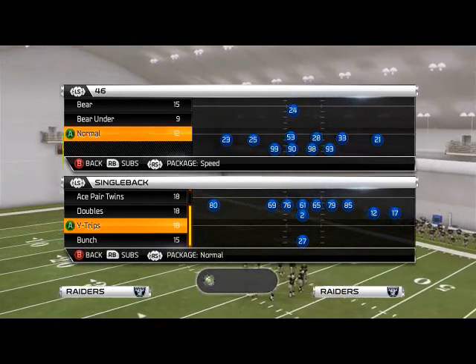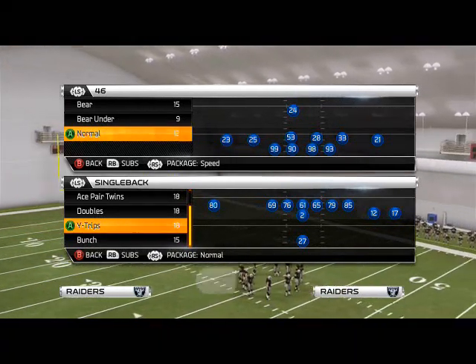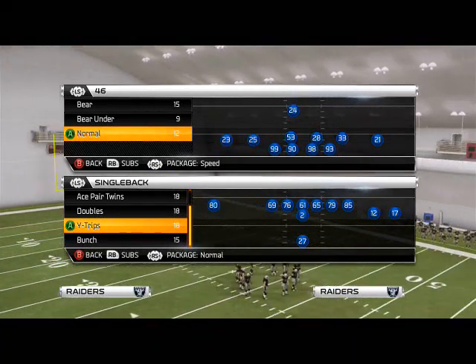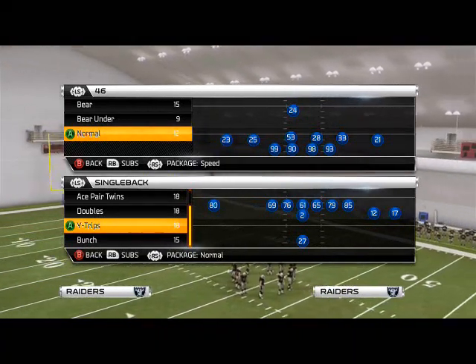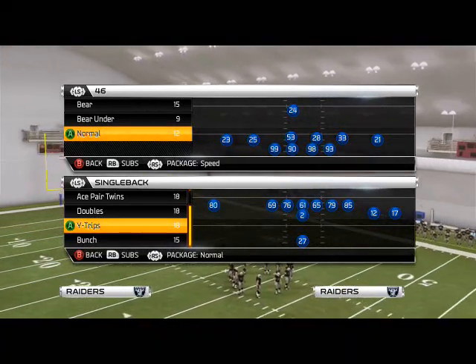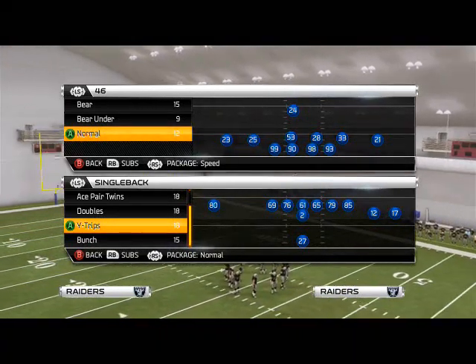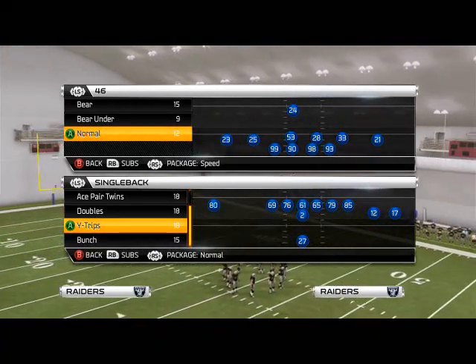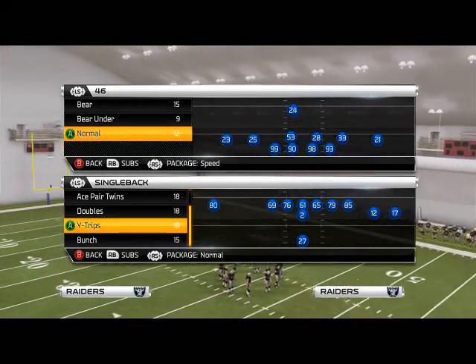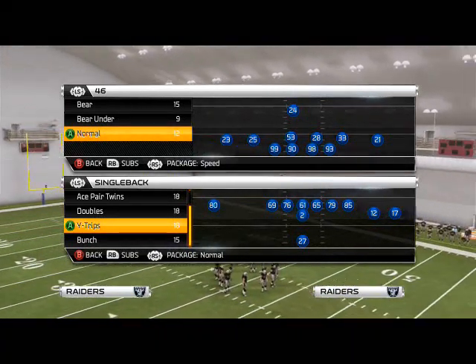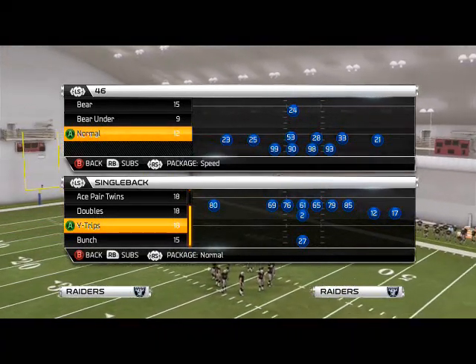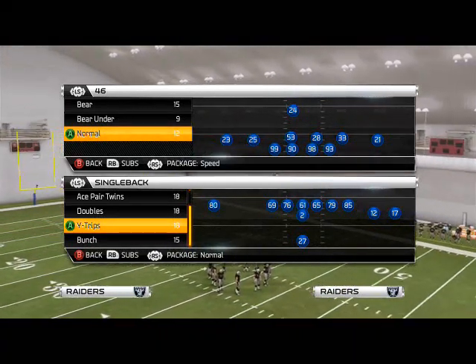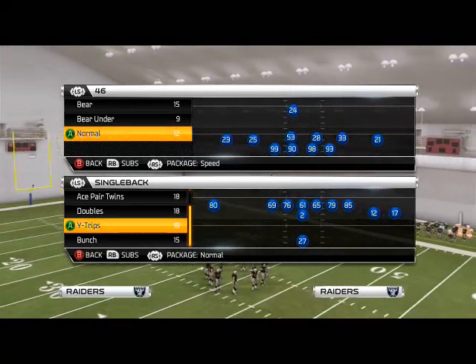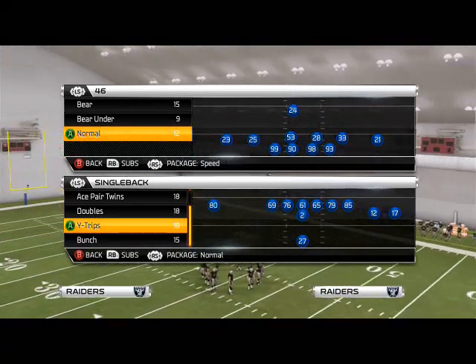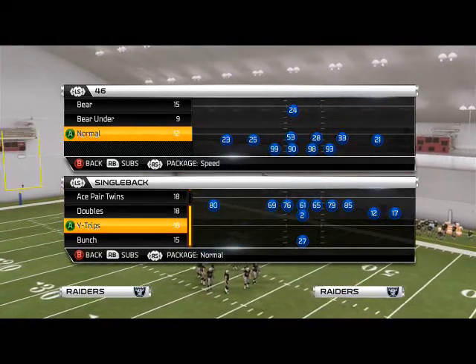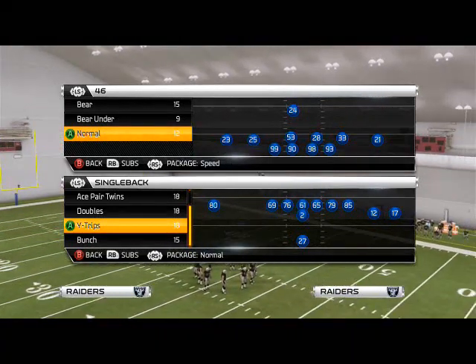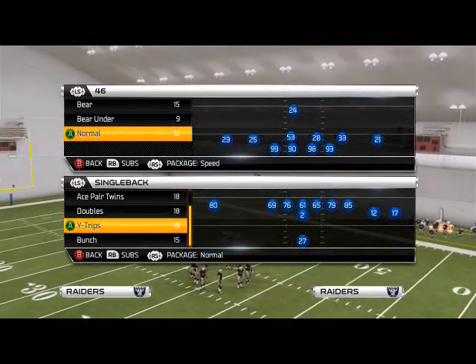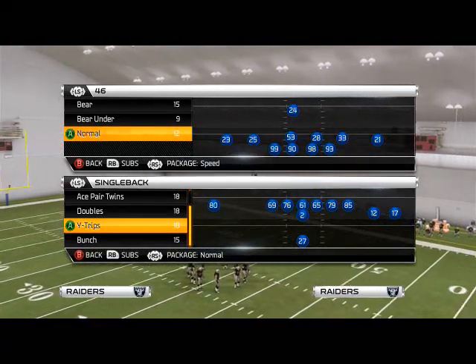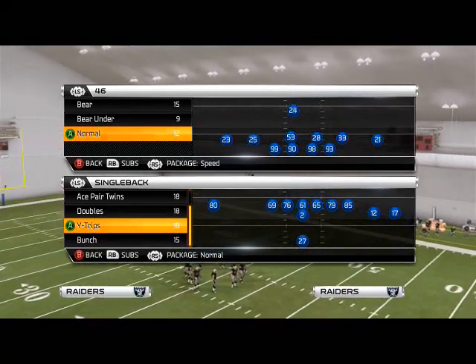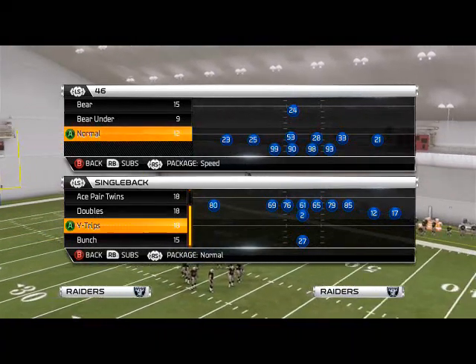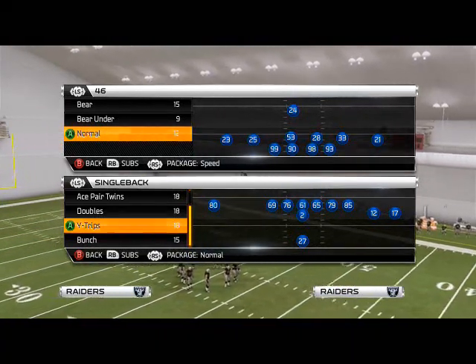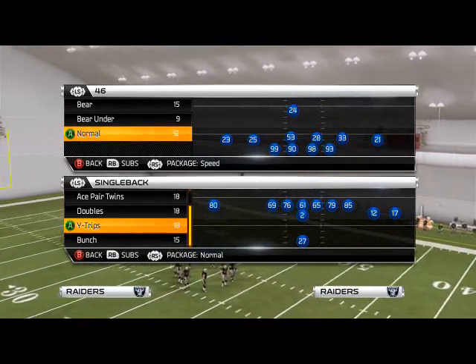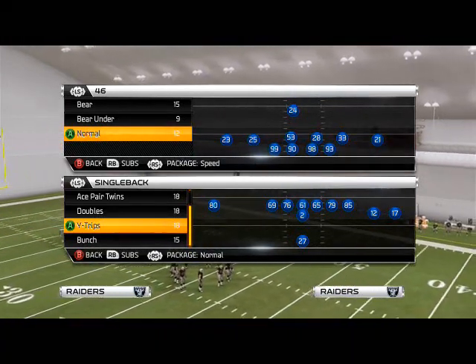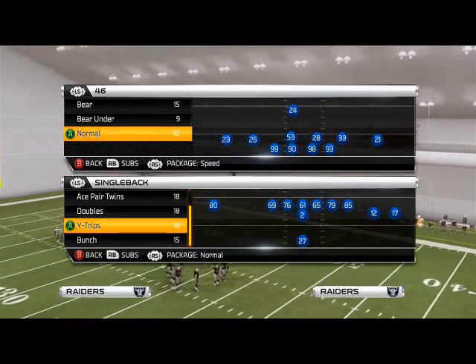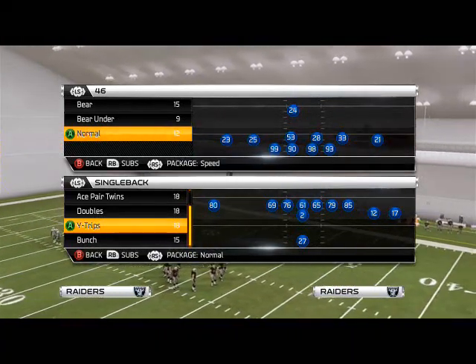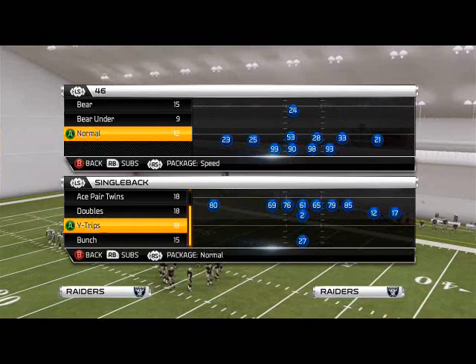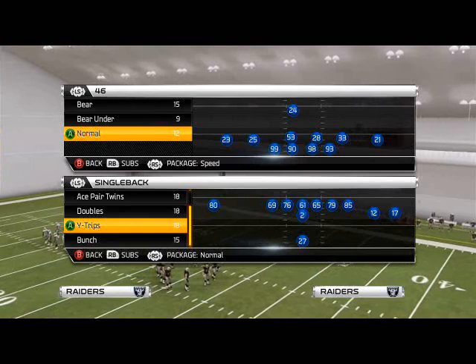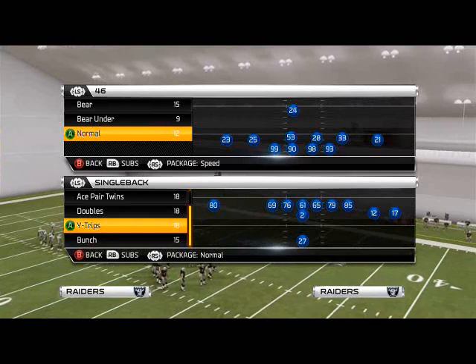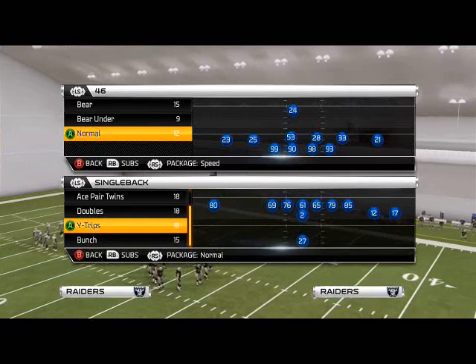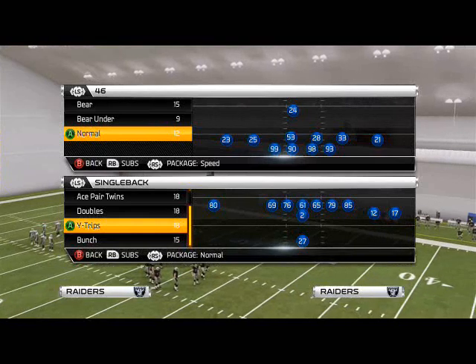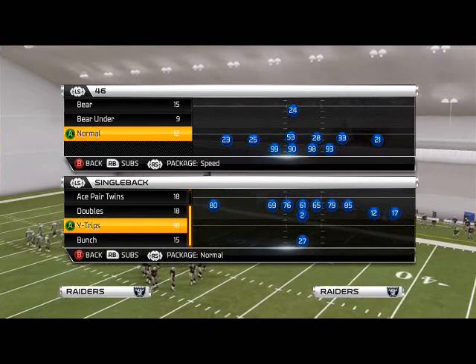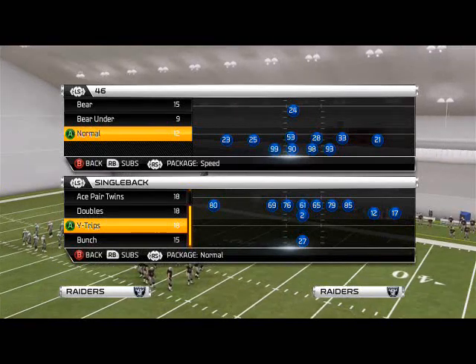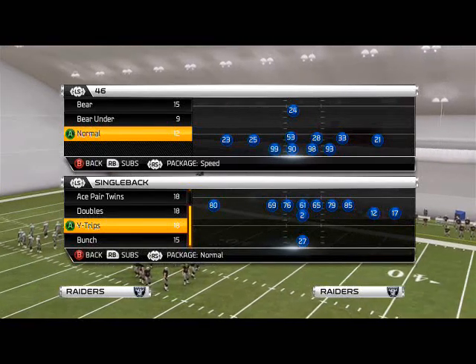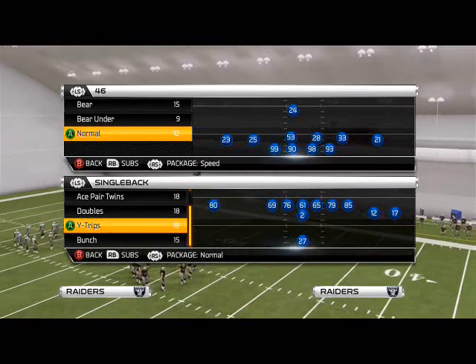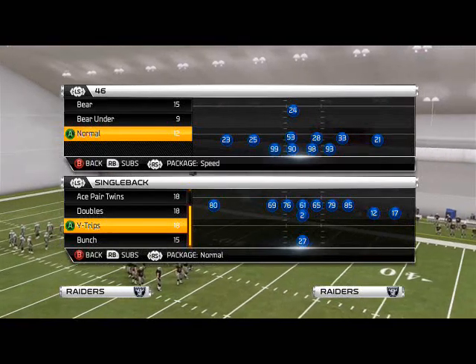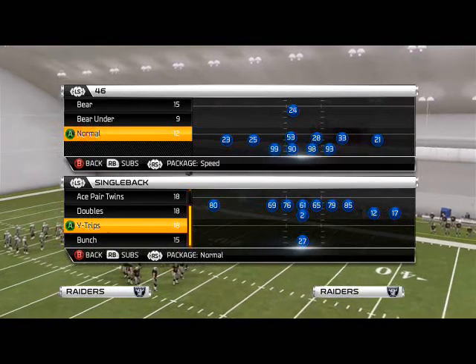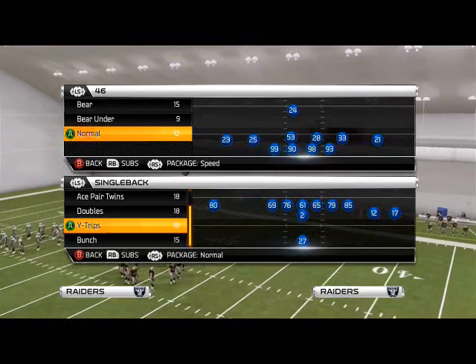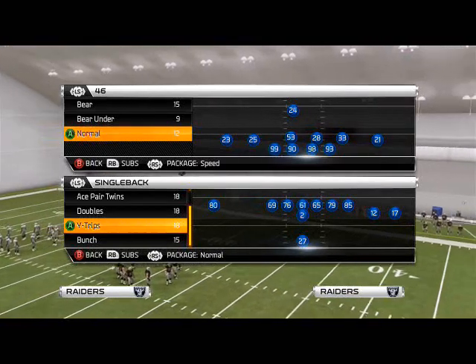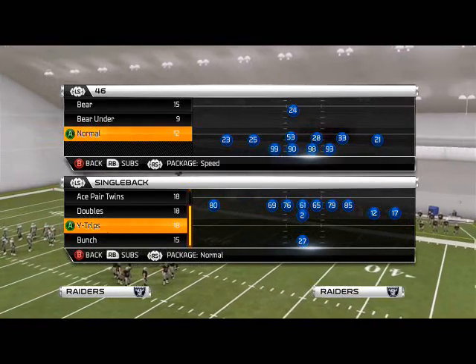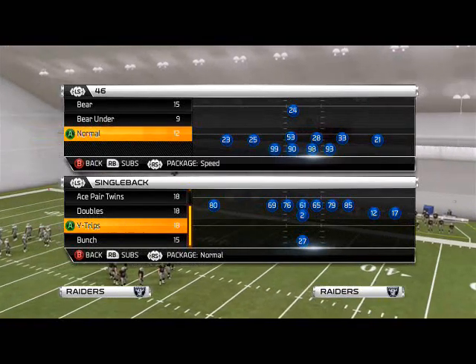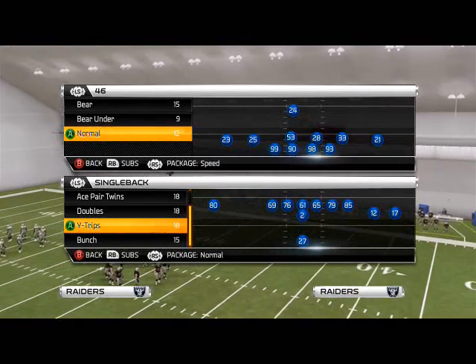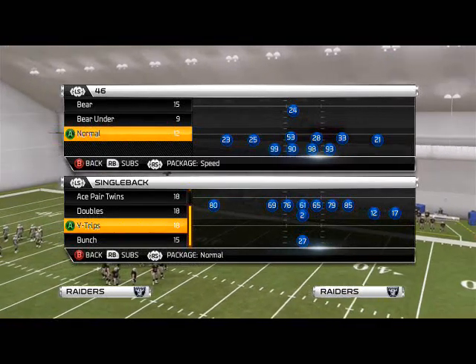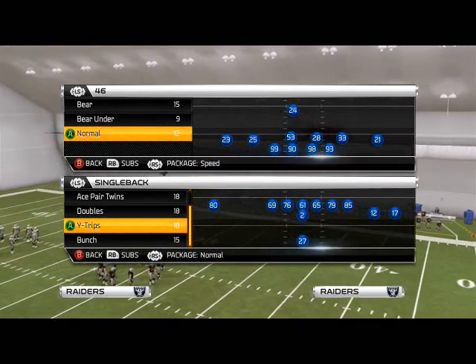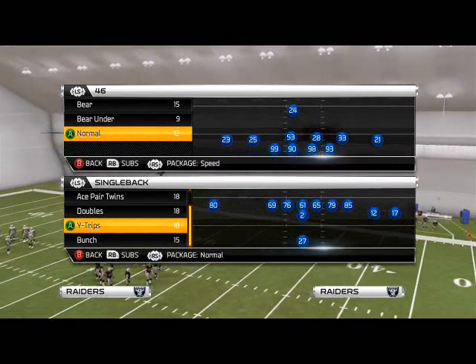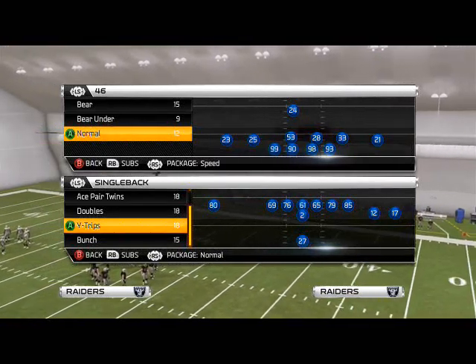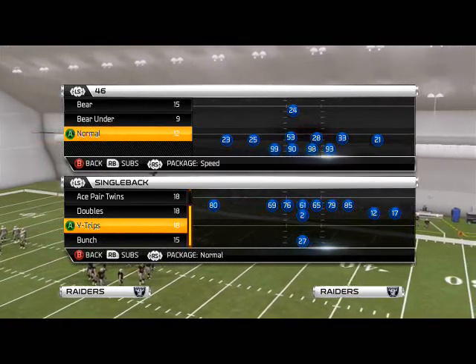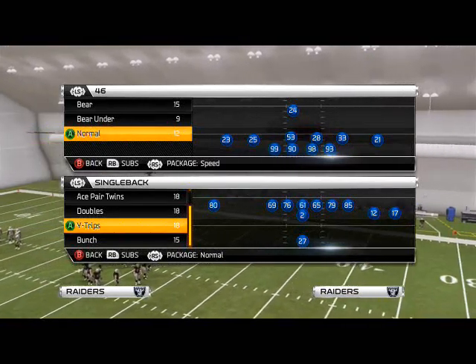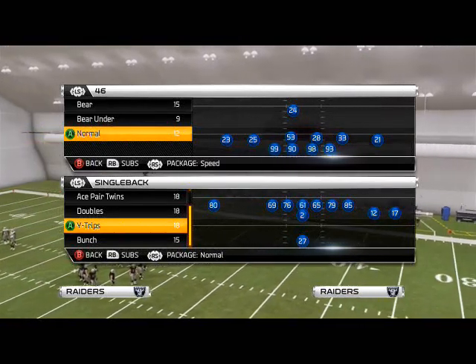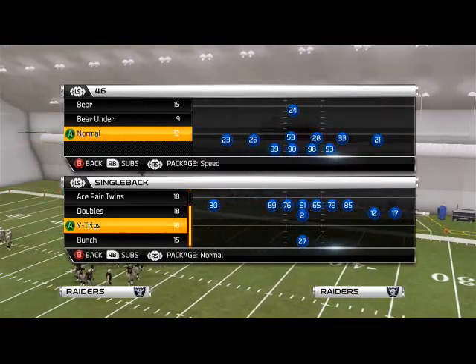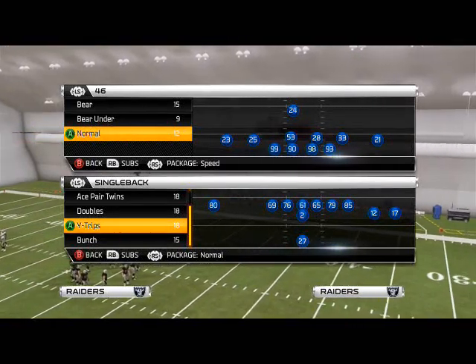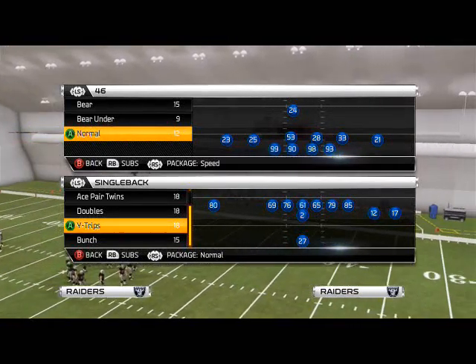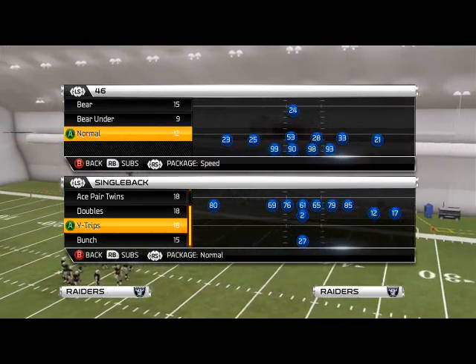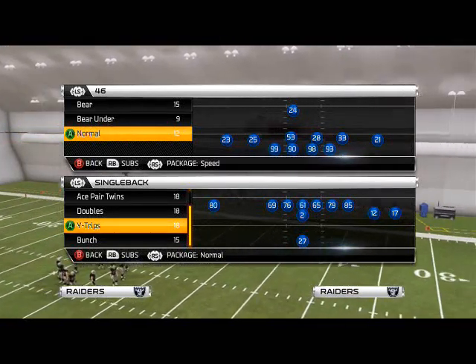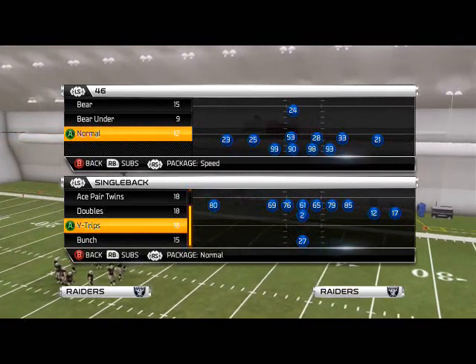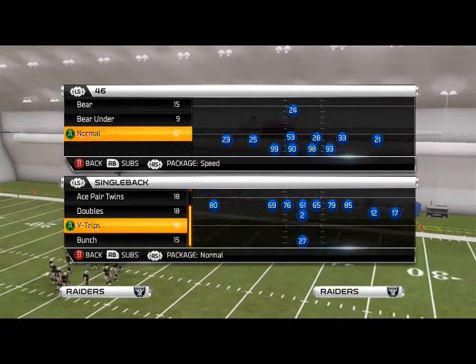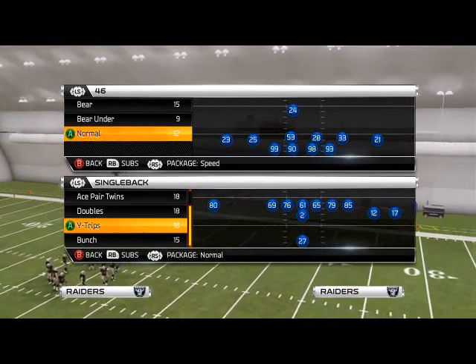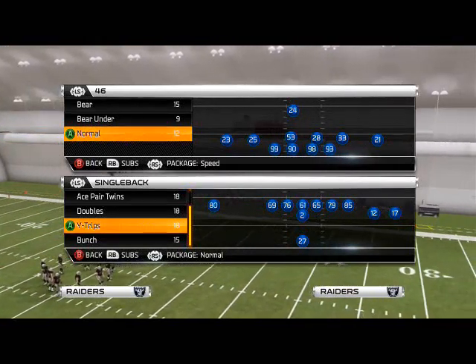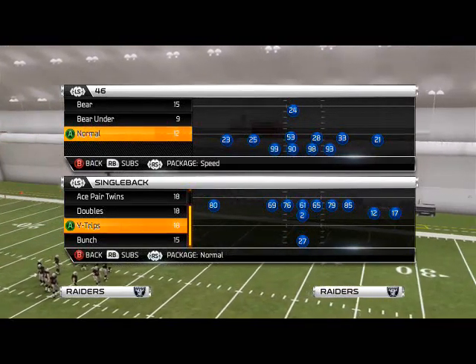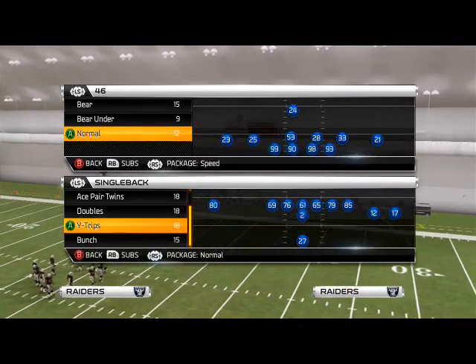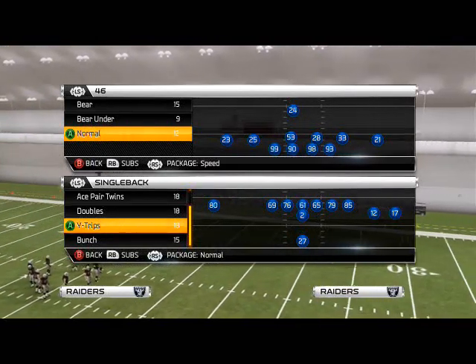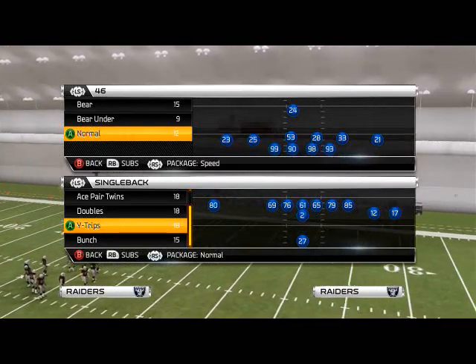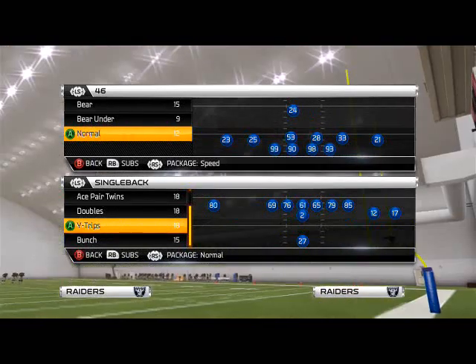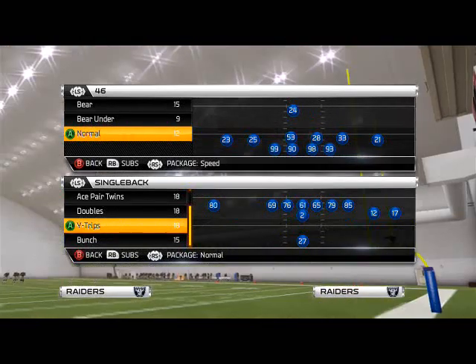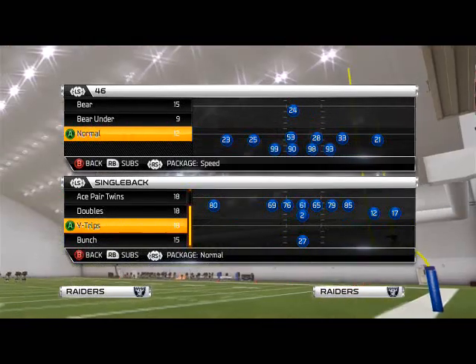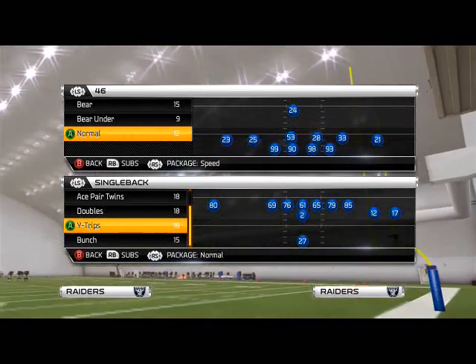Good morning, Man25gamers. In today's episode of Blitz of the Day, we're going to take a look at how to get two-way pressure using the 46 normal defensive formation.